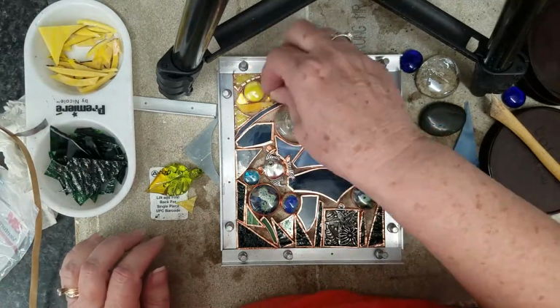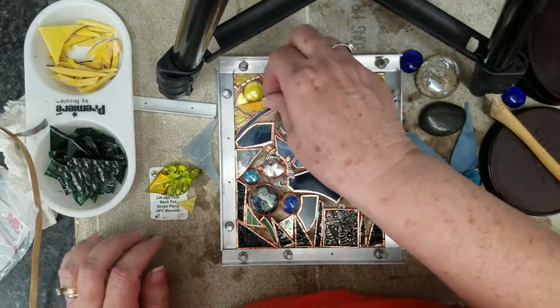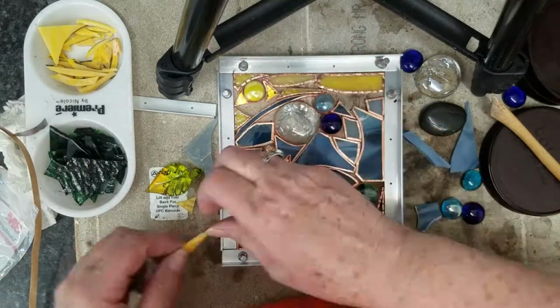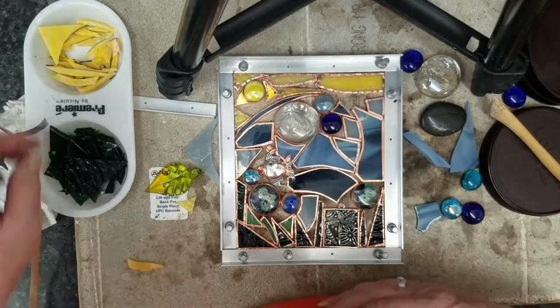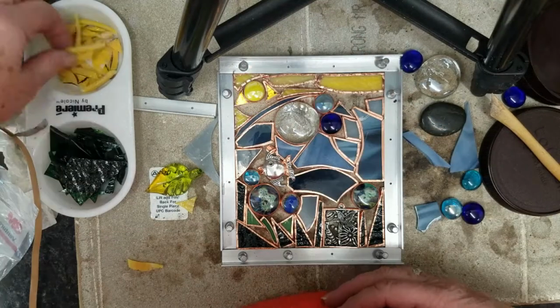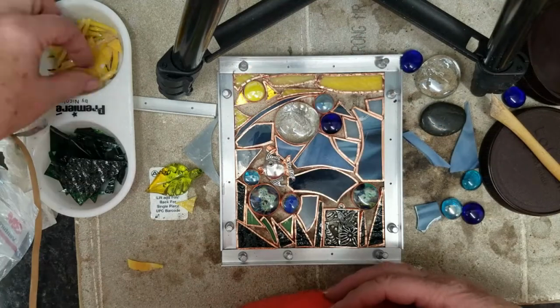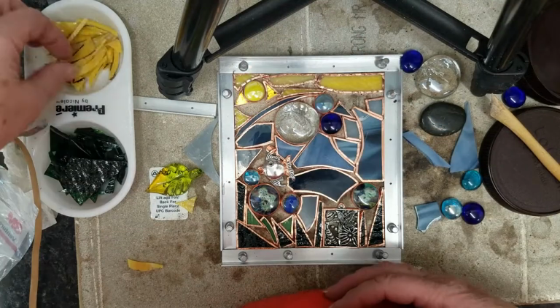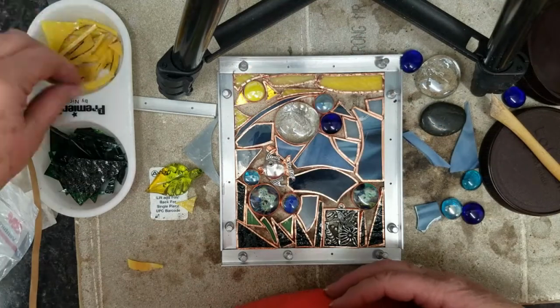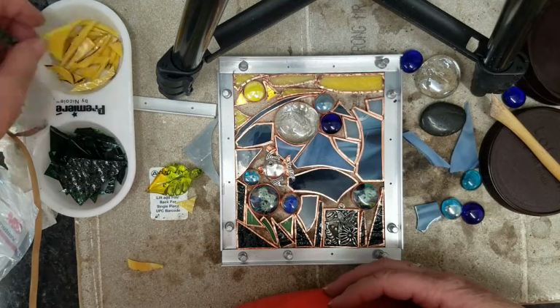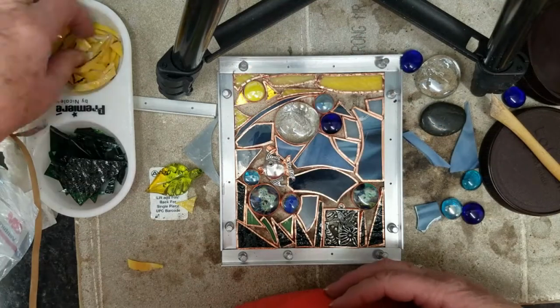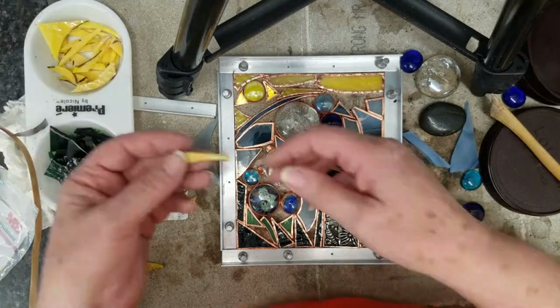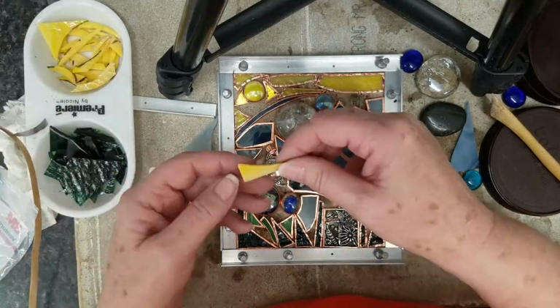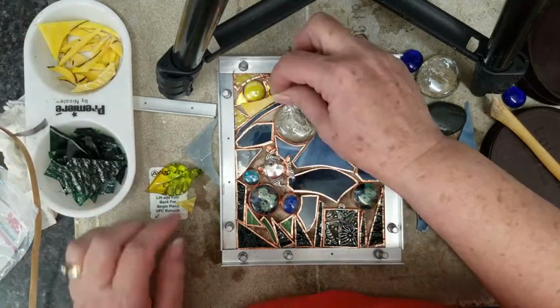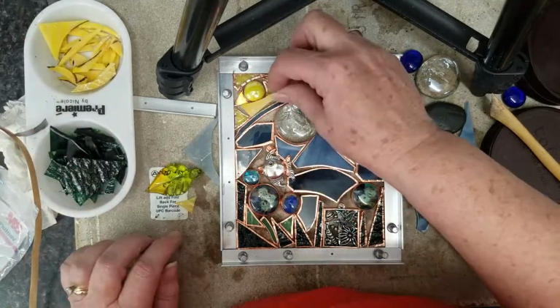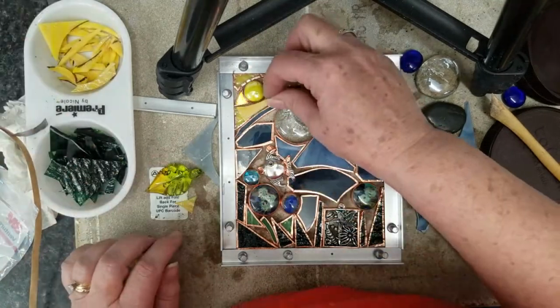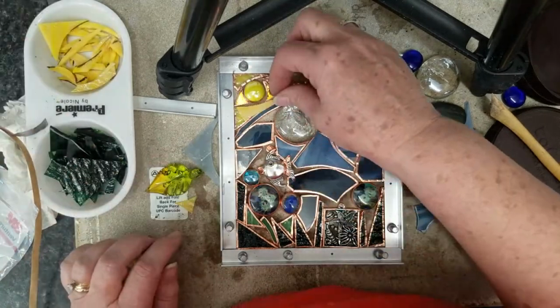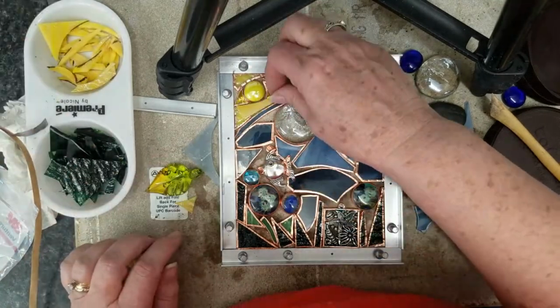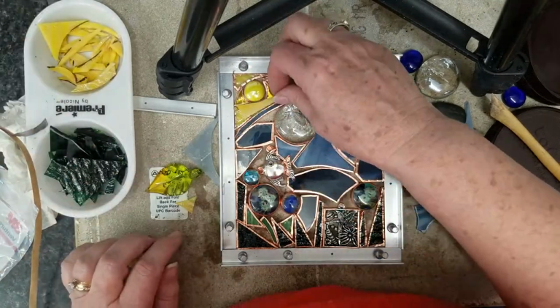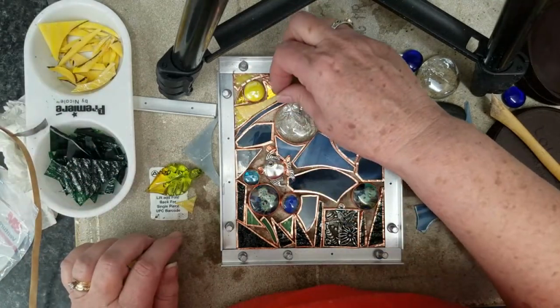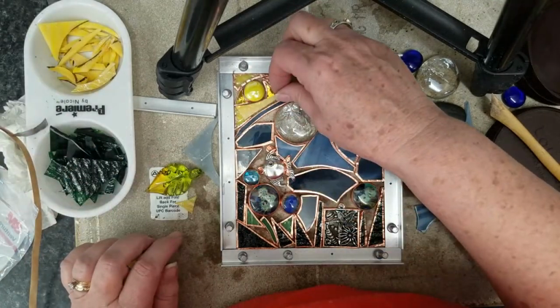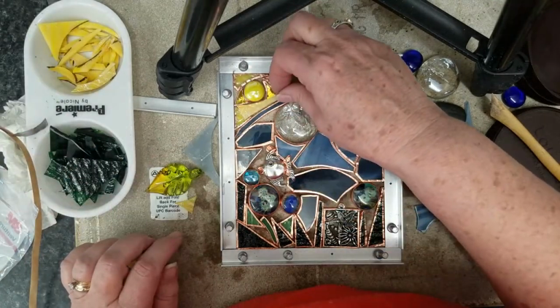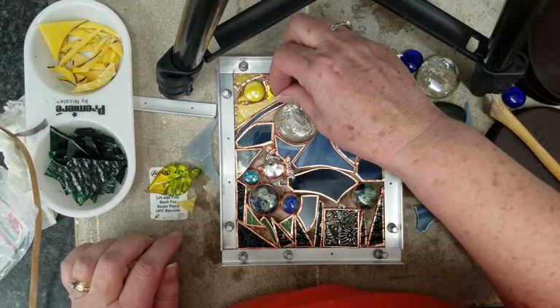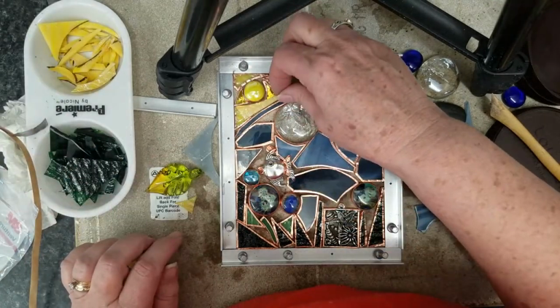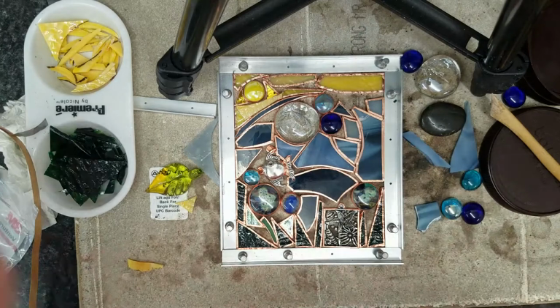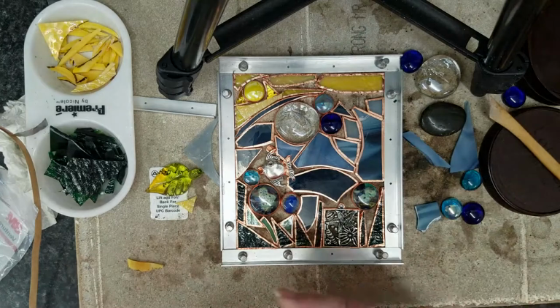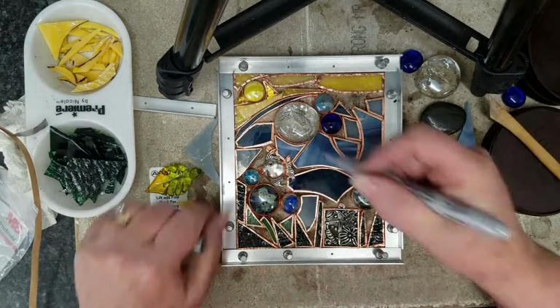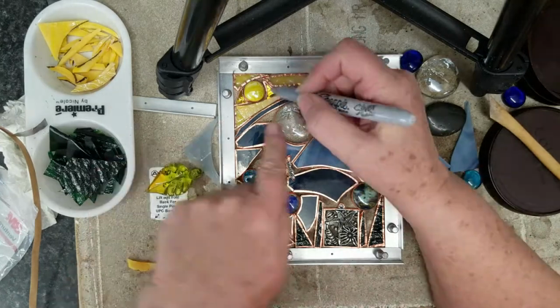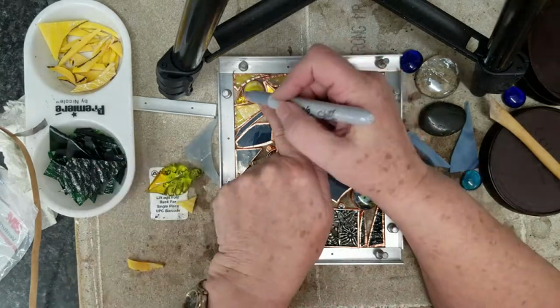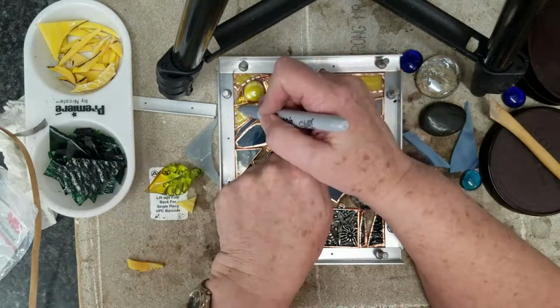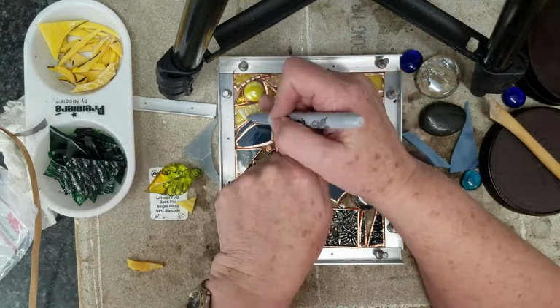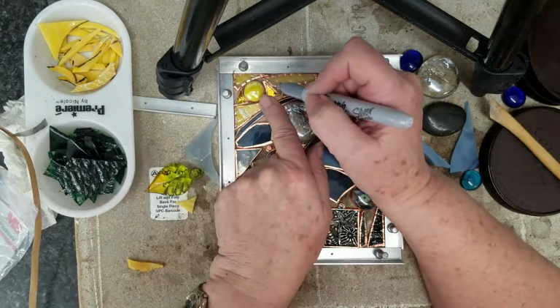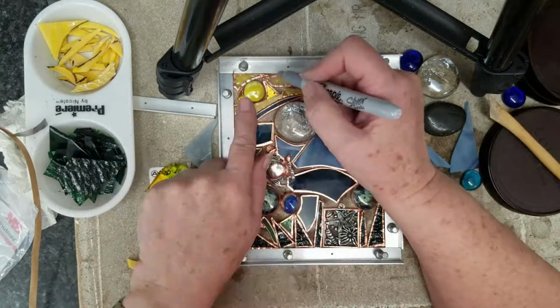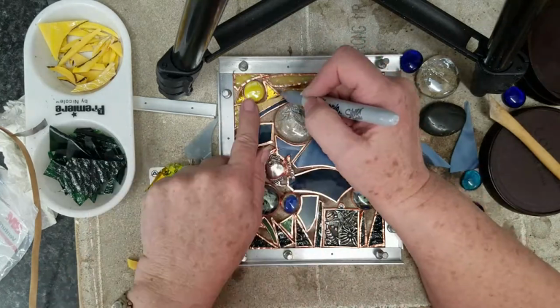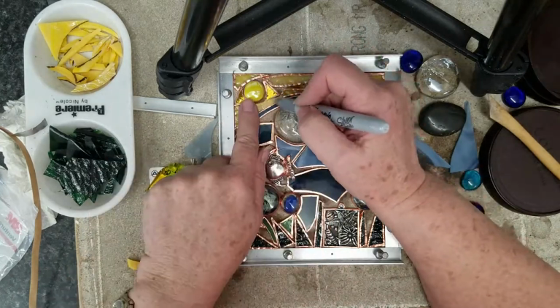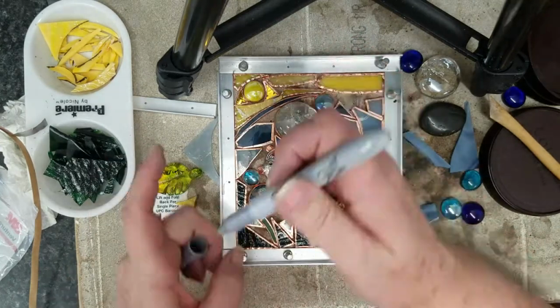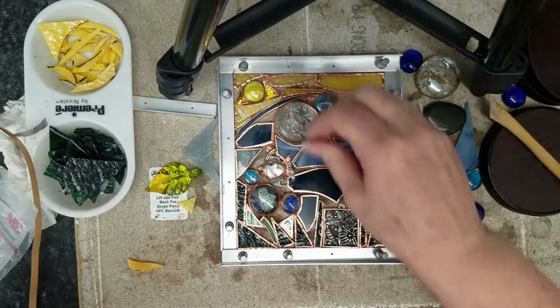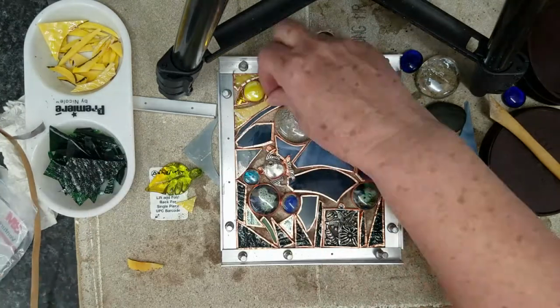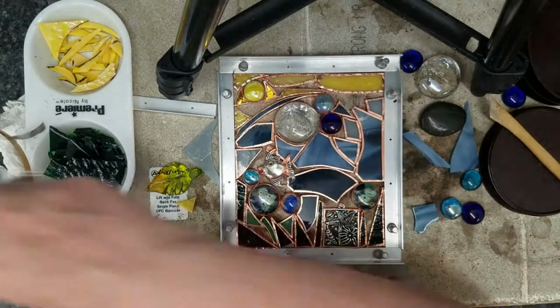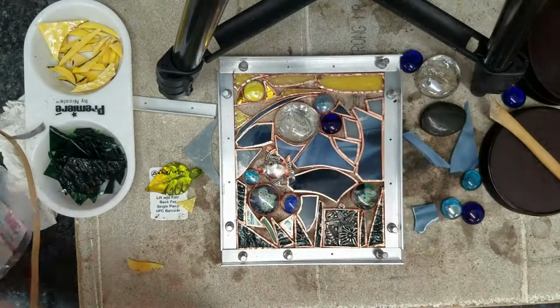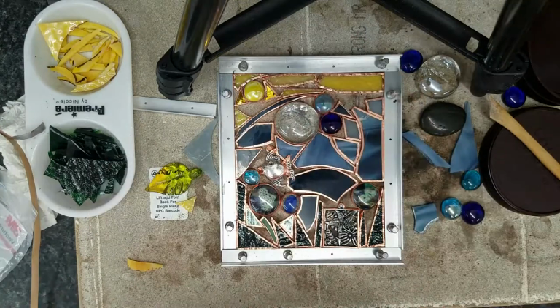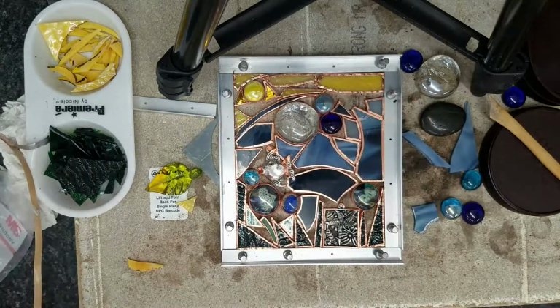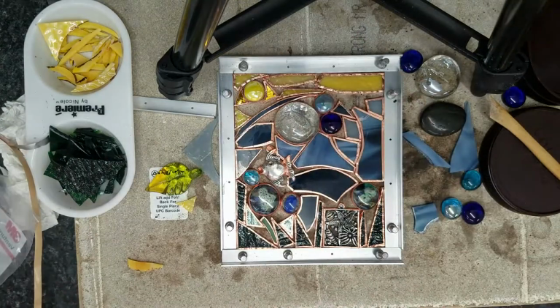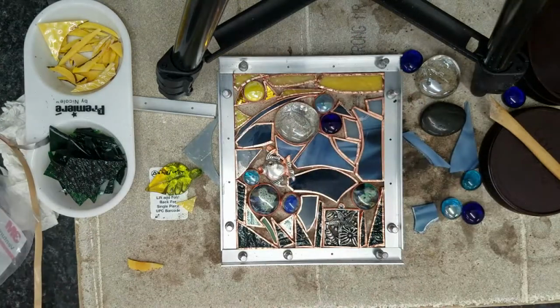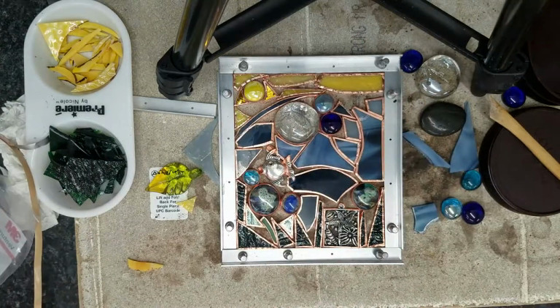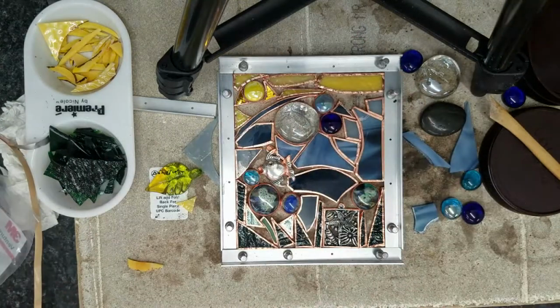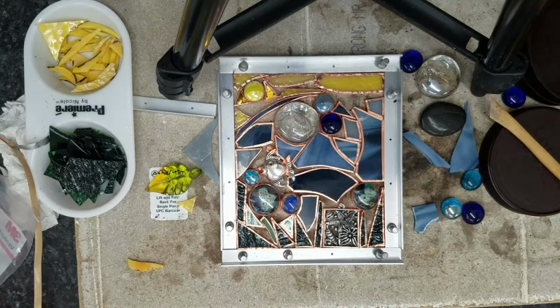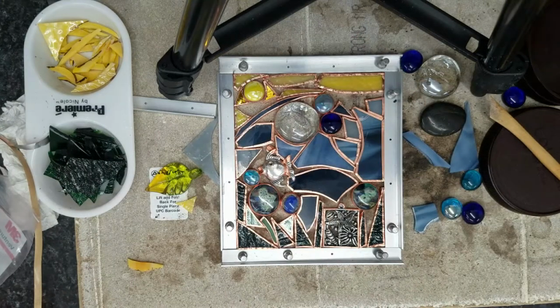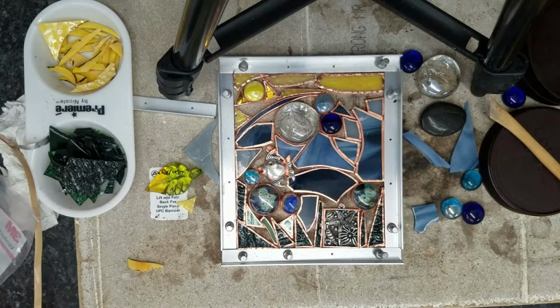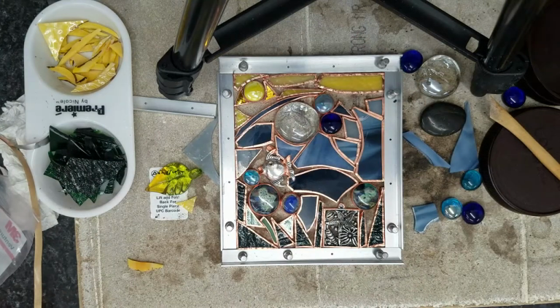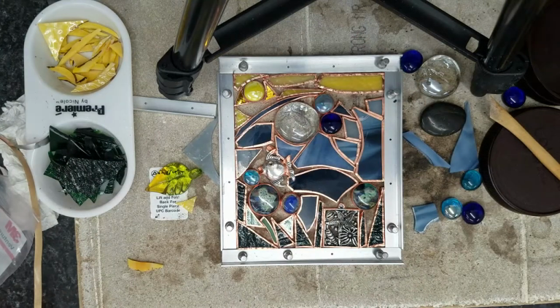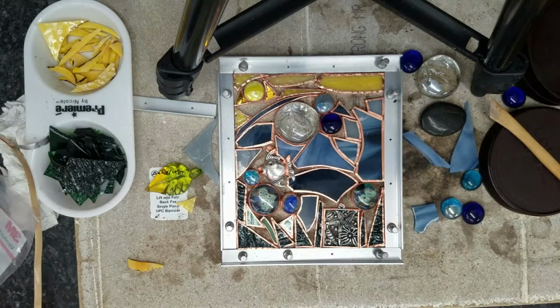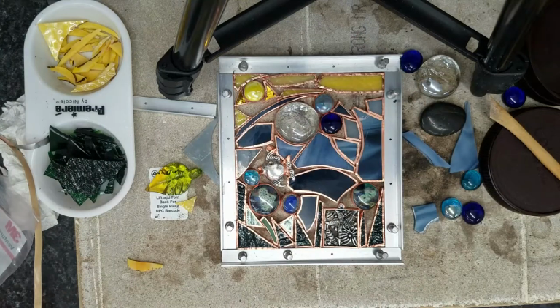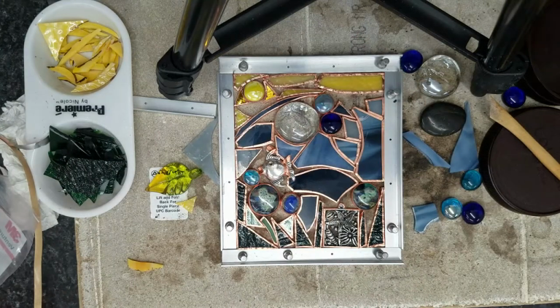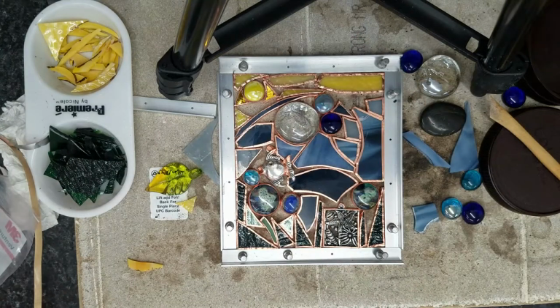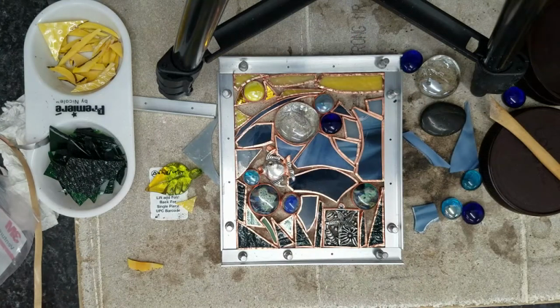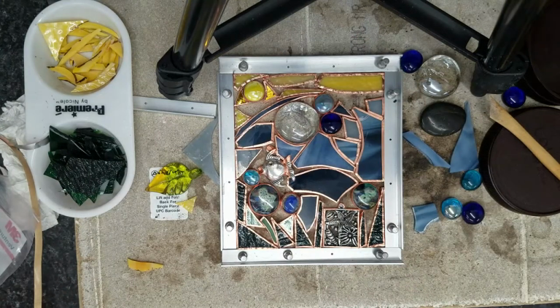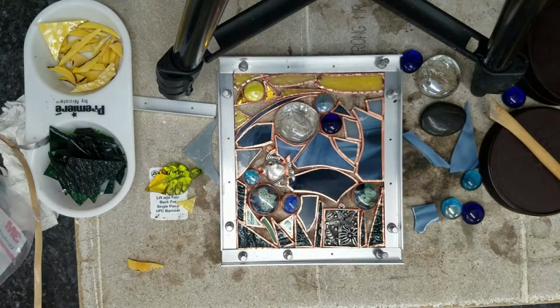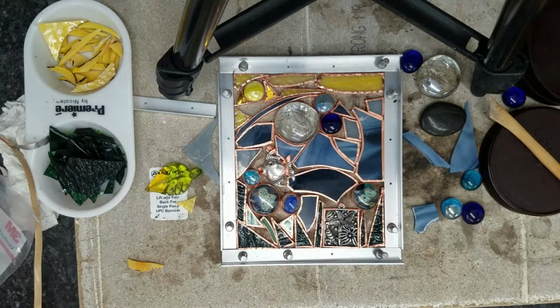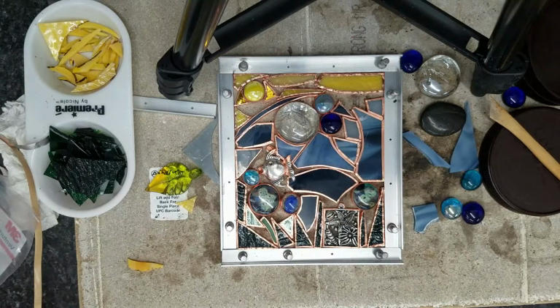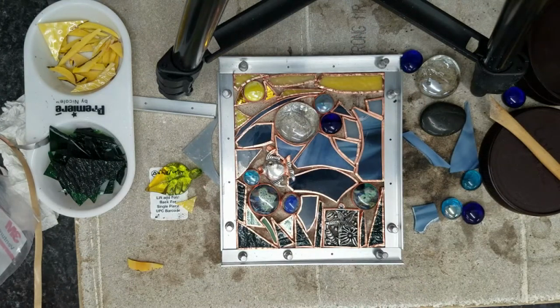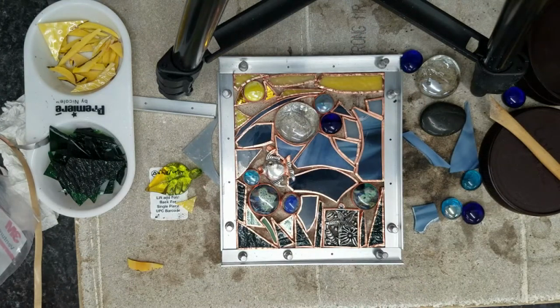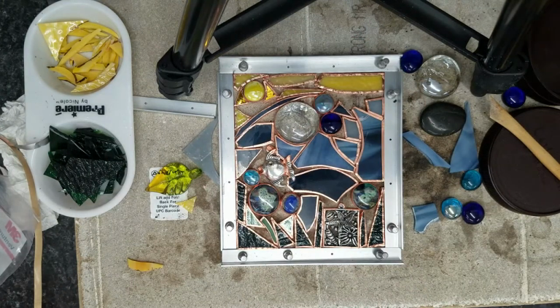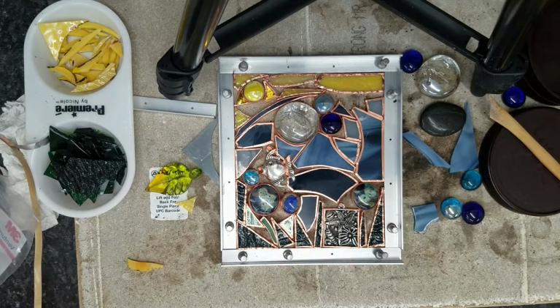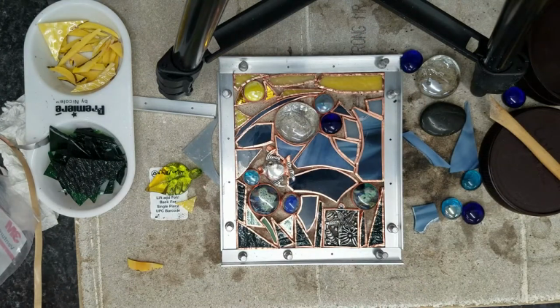There's a little space — I went back to my scraps, found a piece that works, trimmed it back, and fit it in.